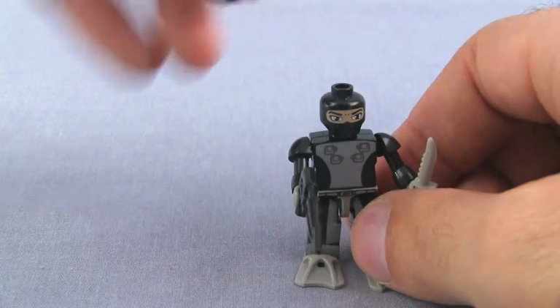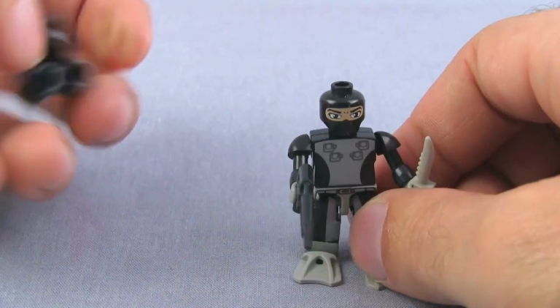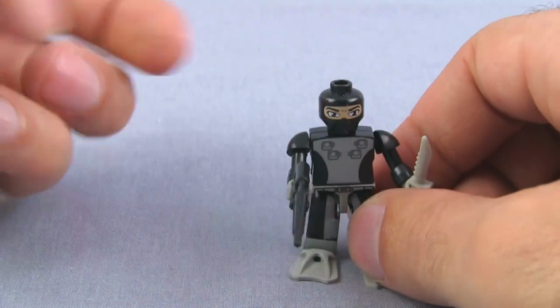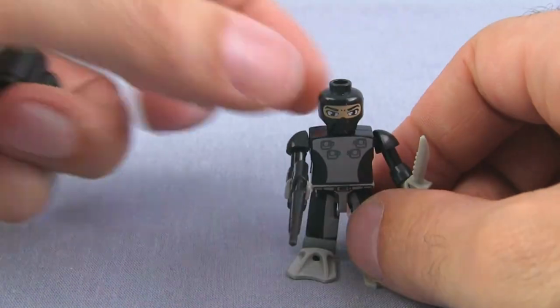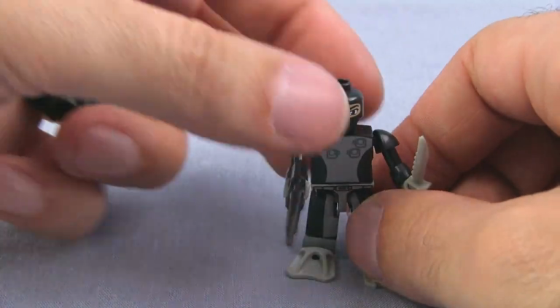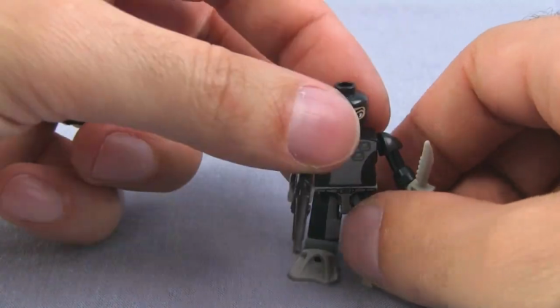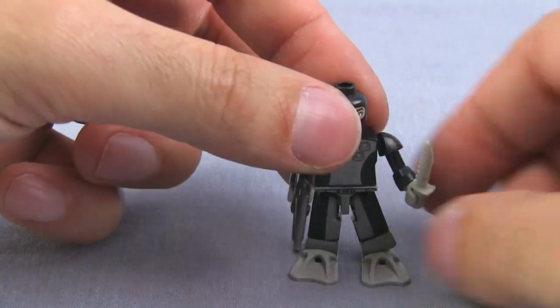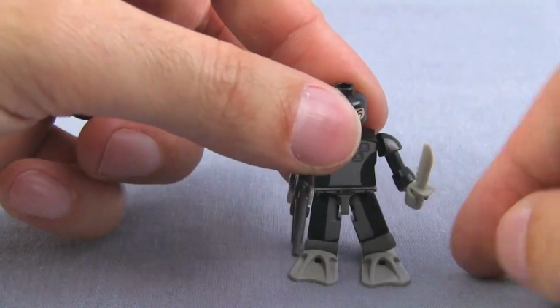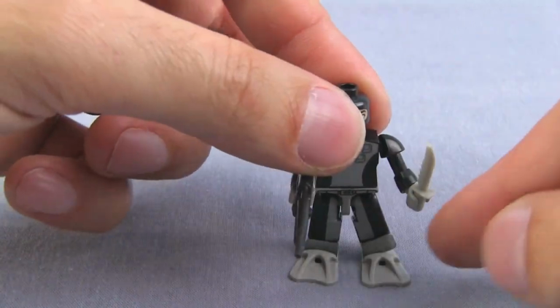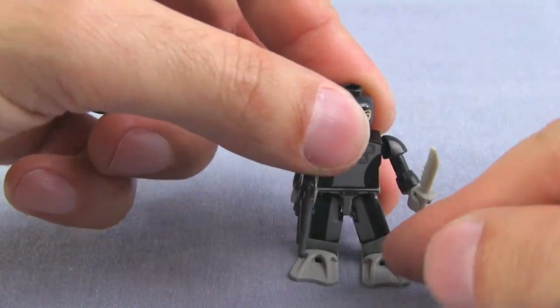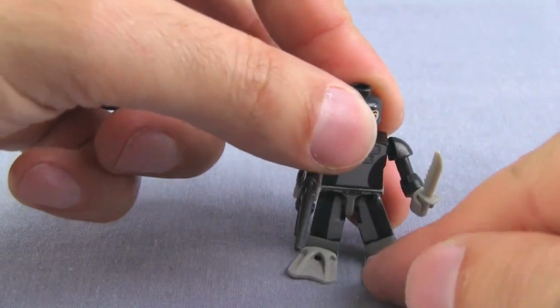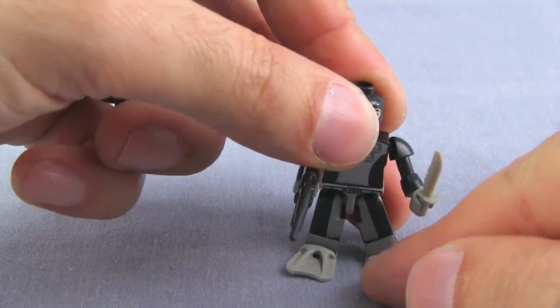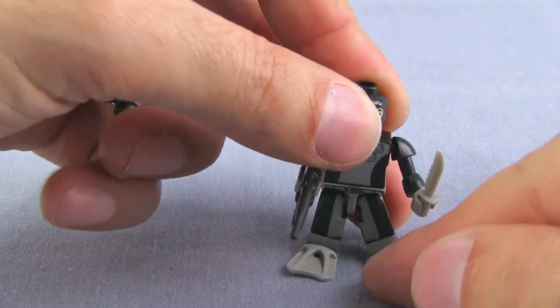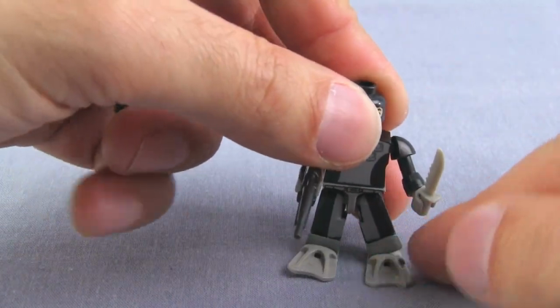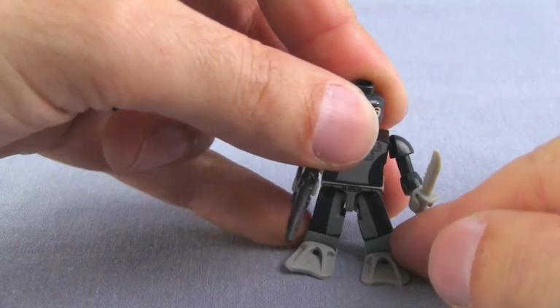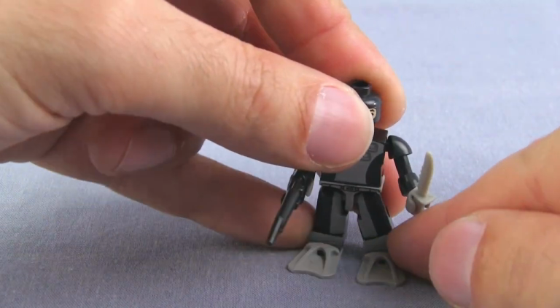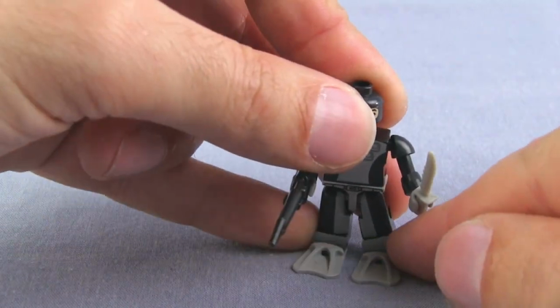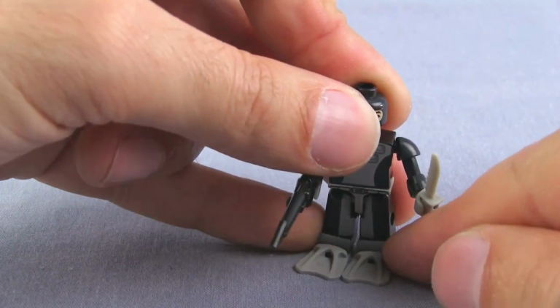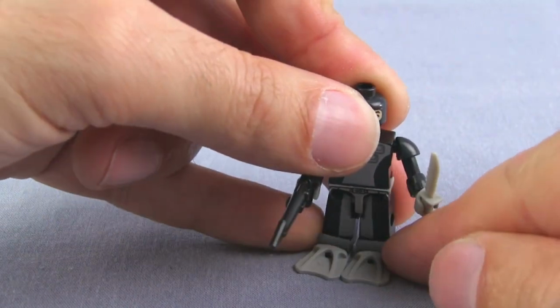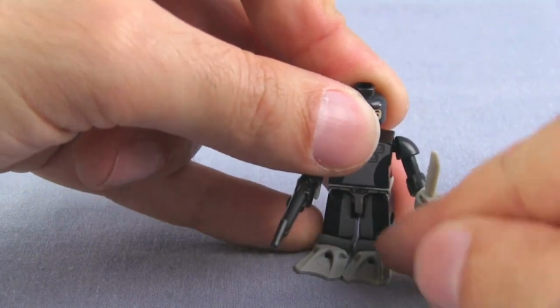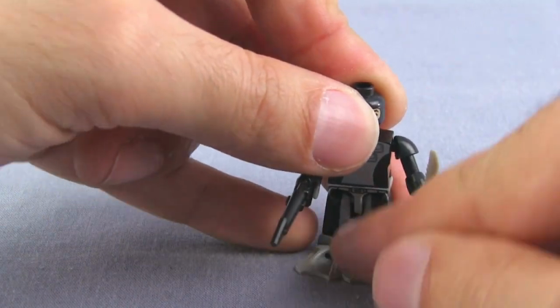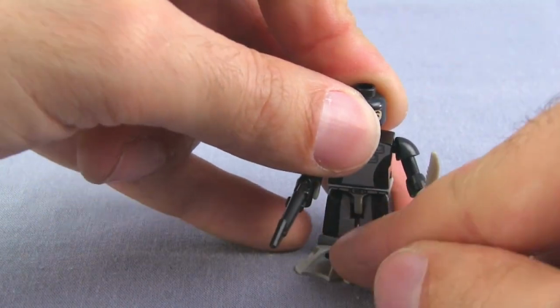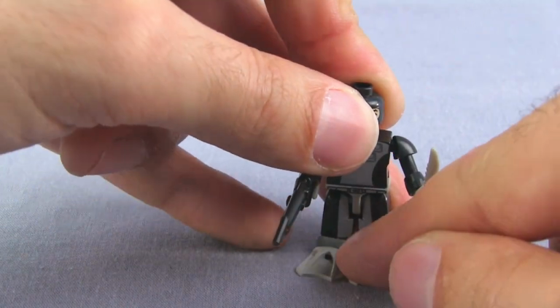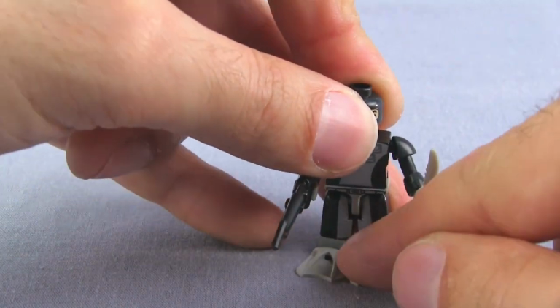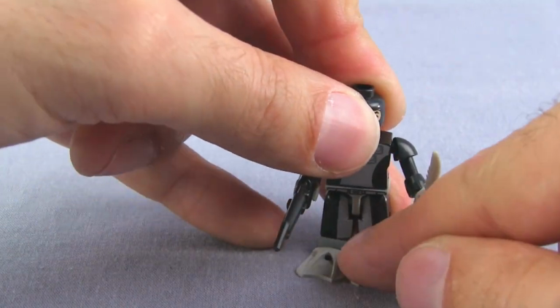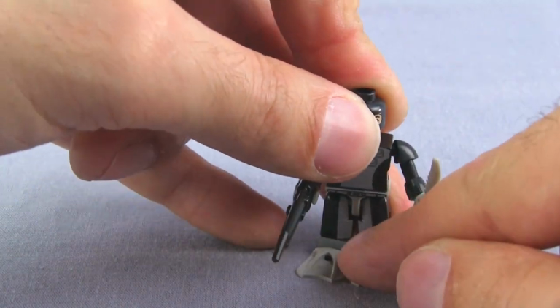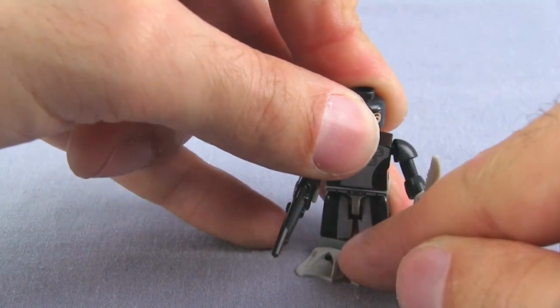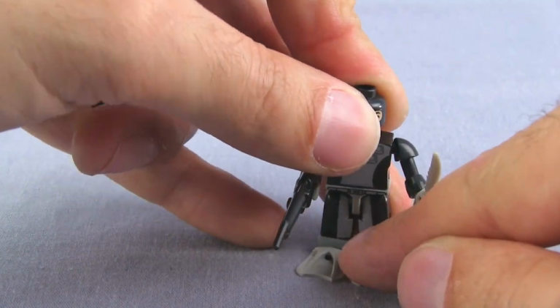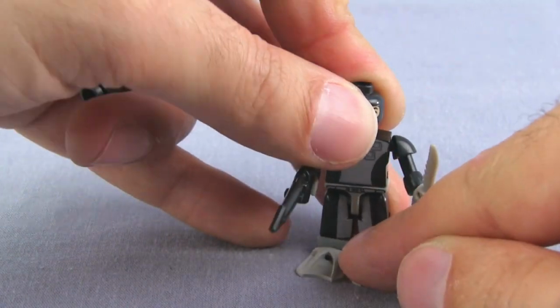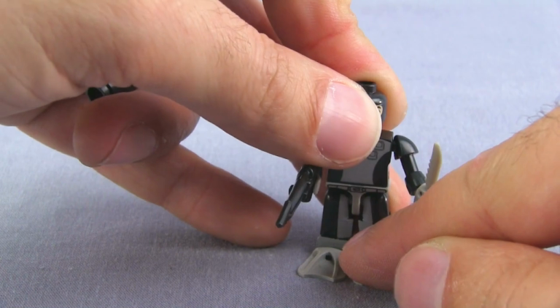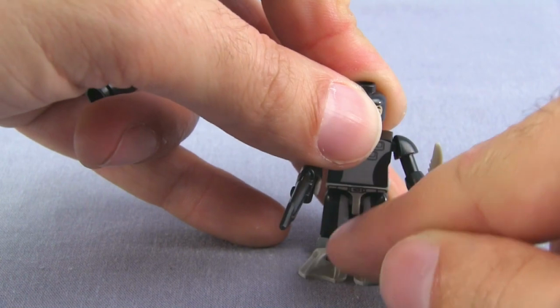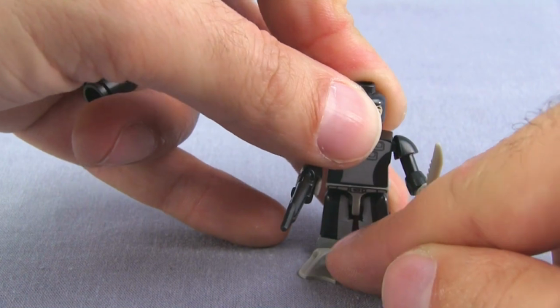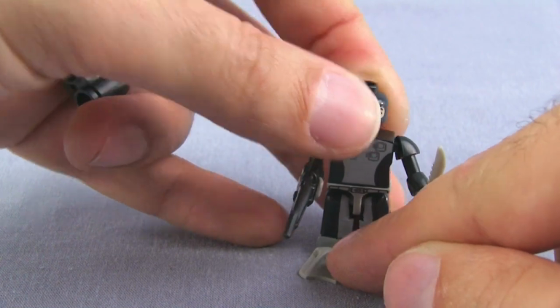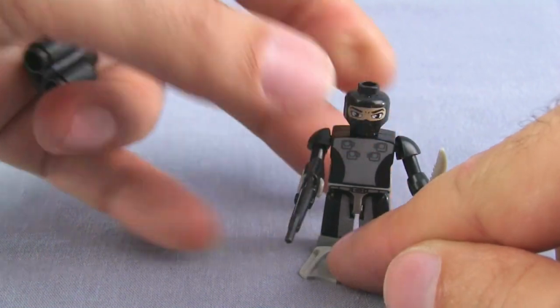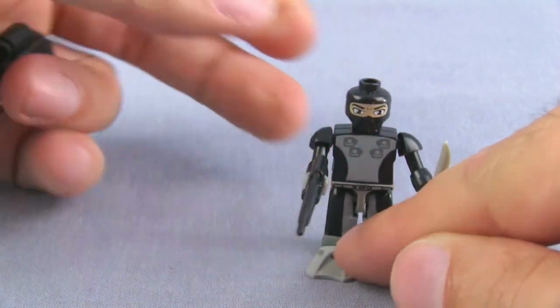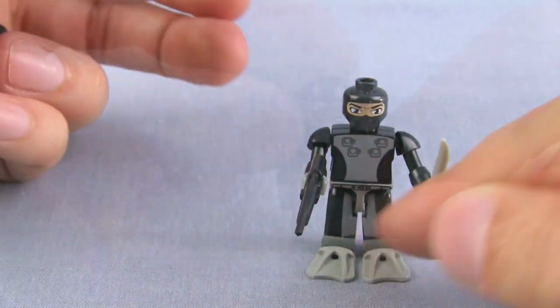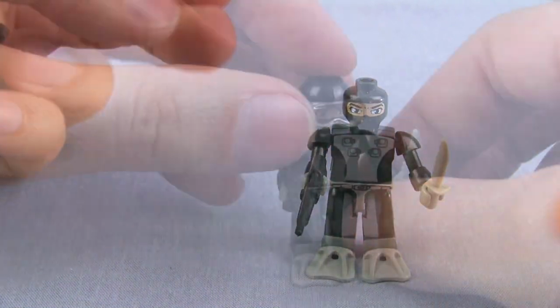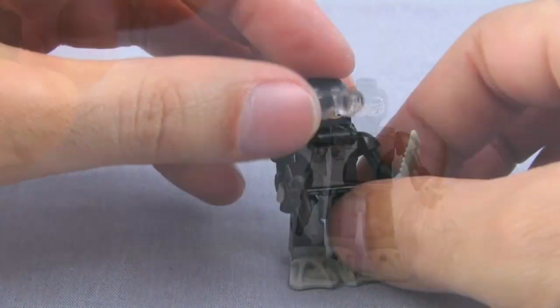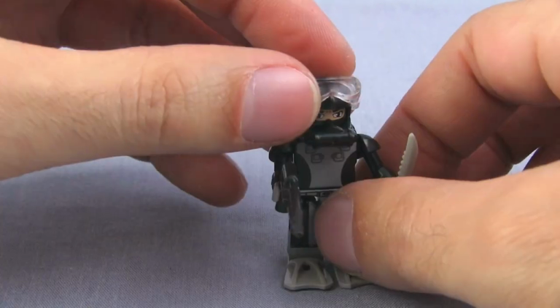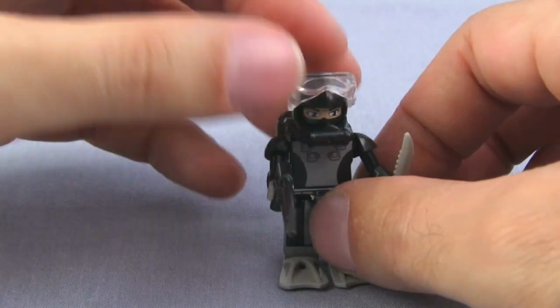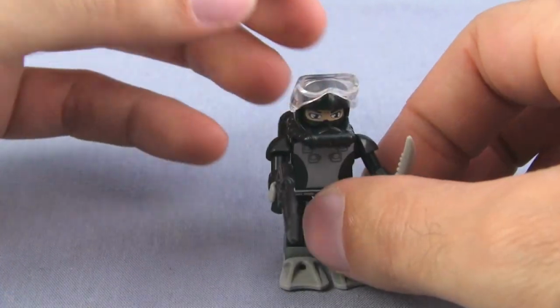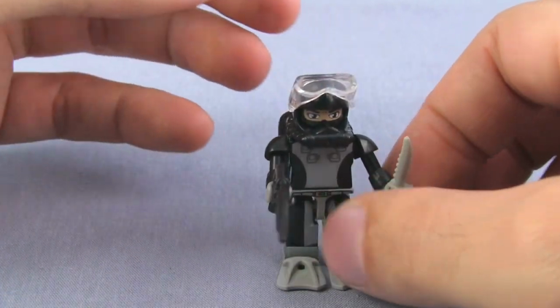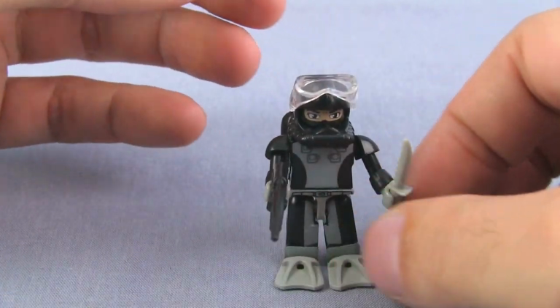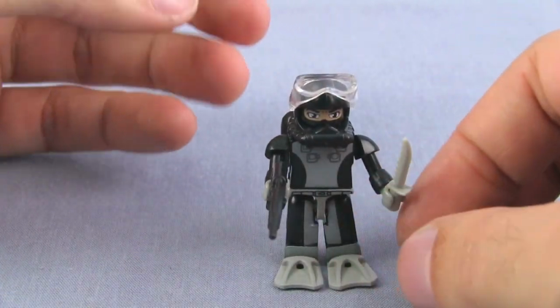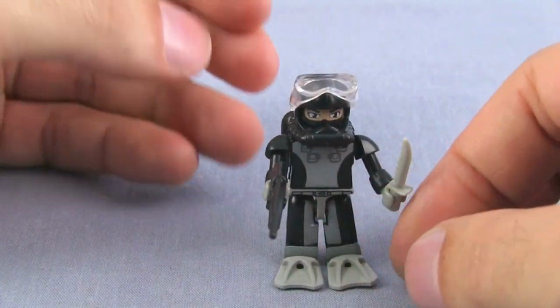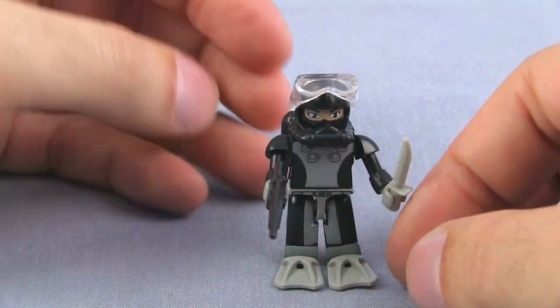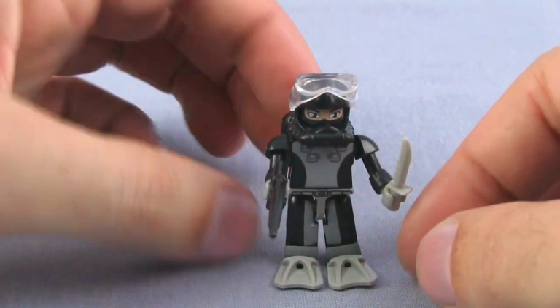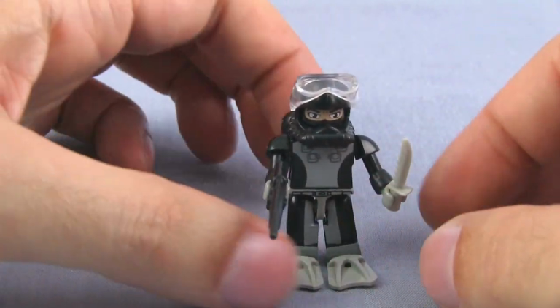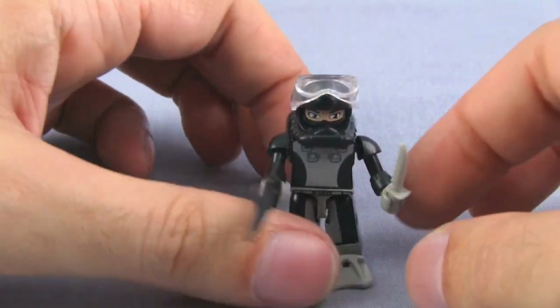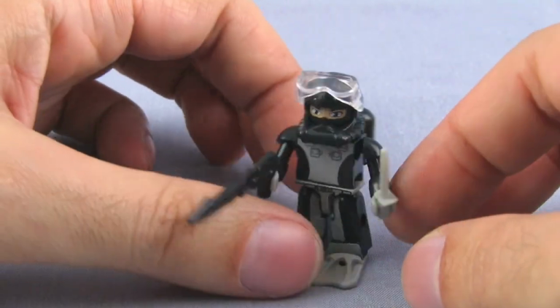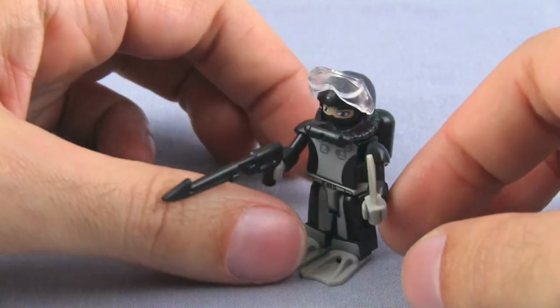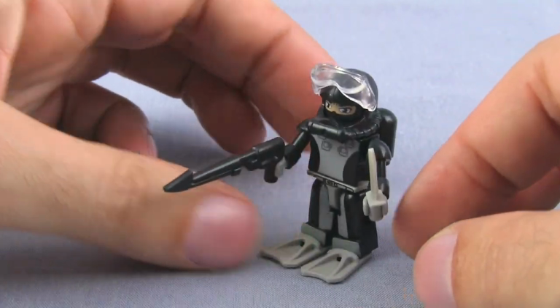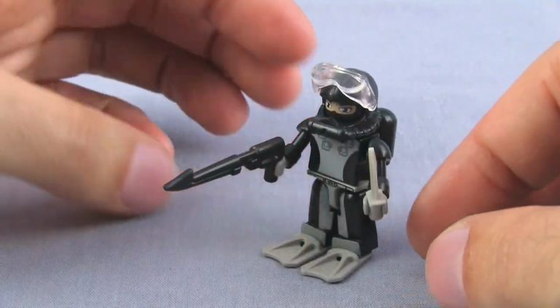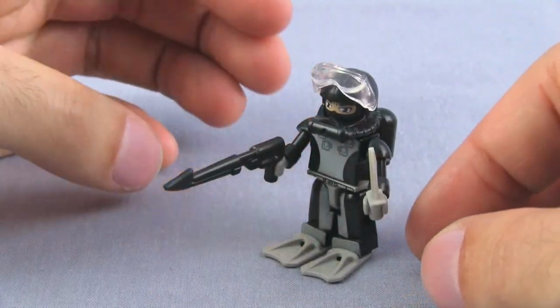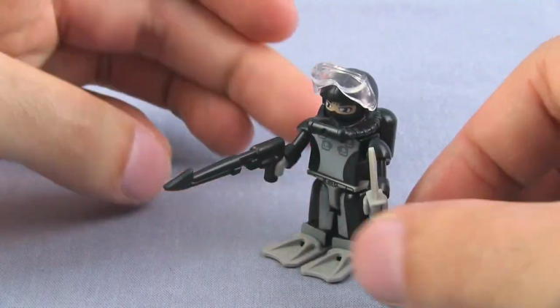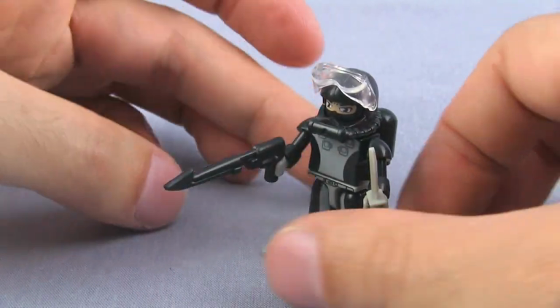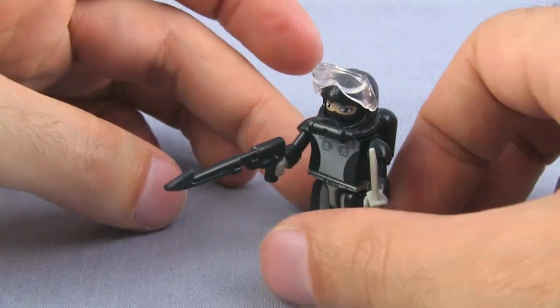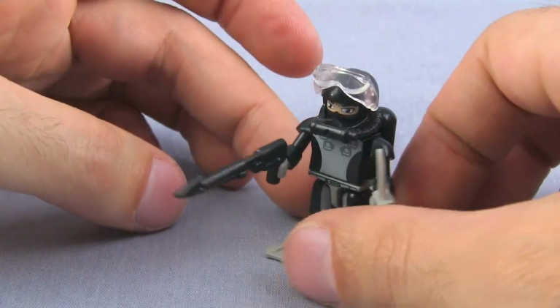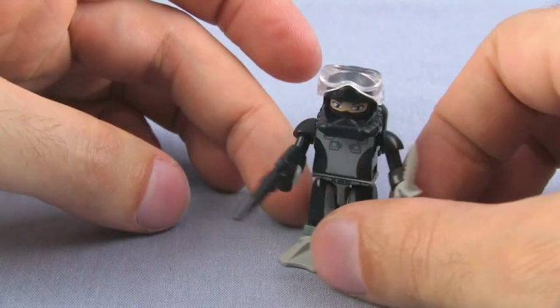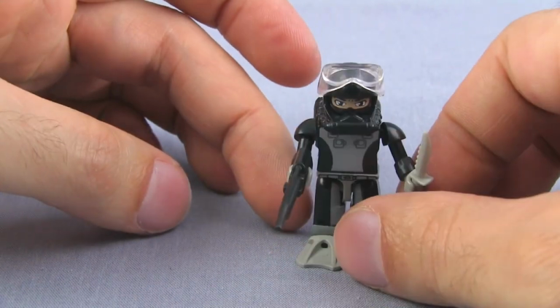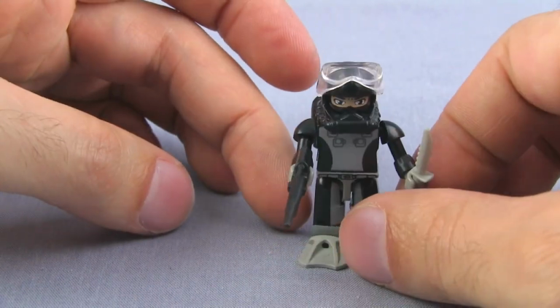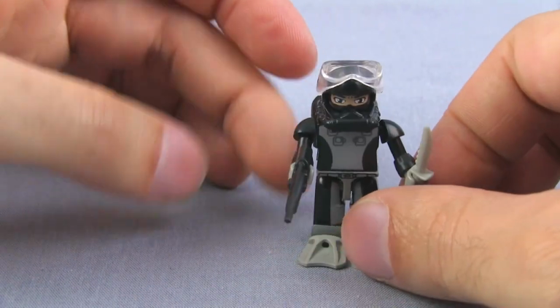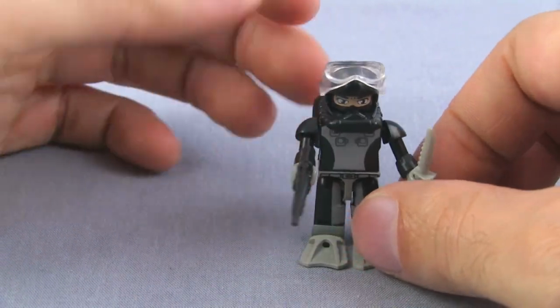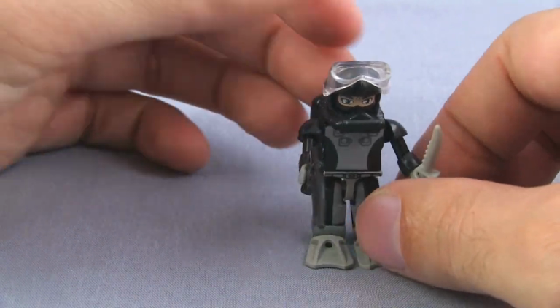These fins actually come off a little more easily than I would like. The visor does pop up also — that's a nice little thing. Appreciate that.